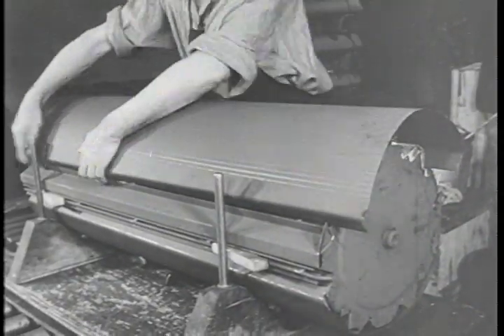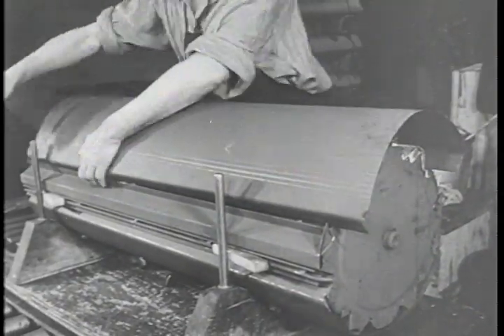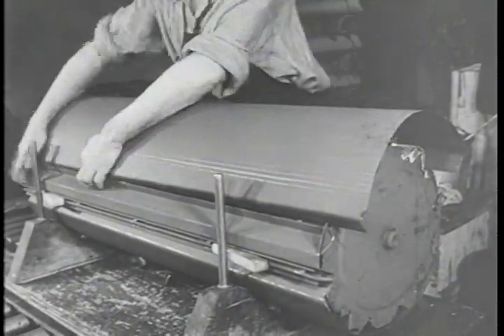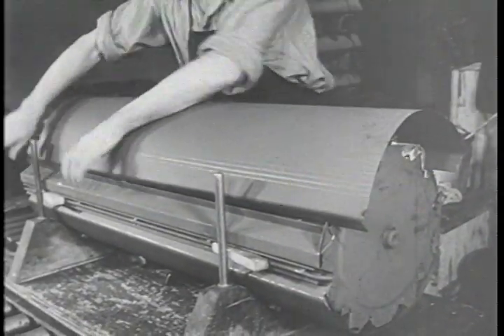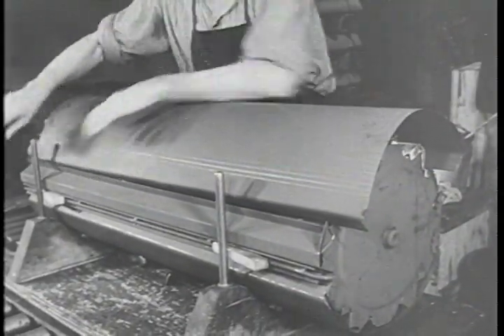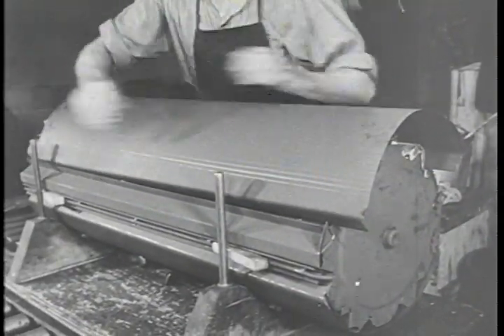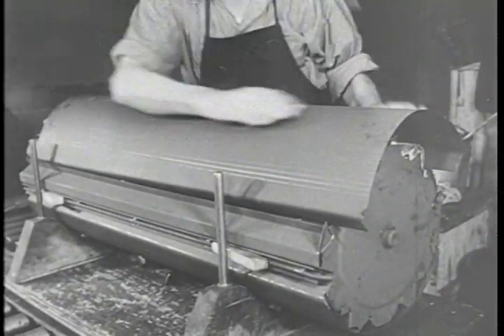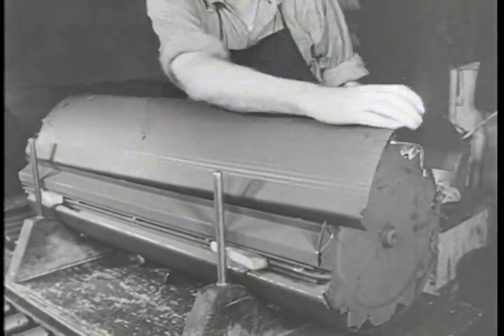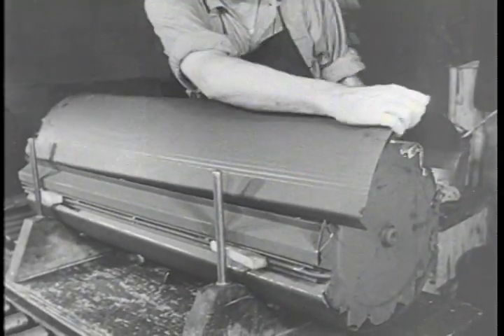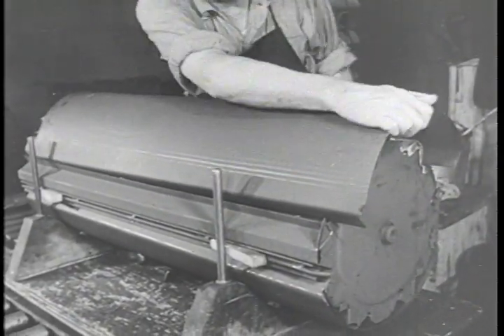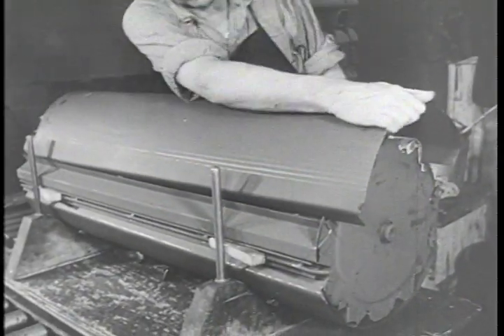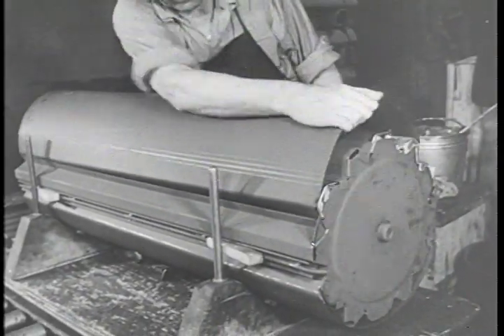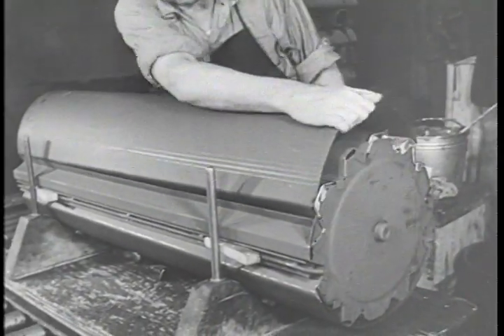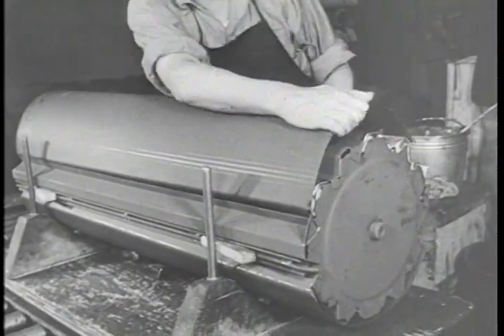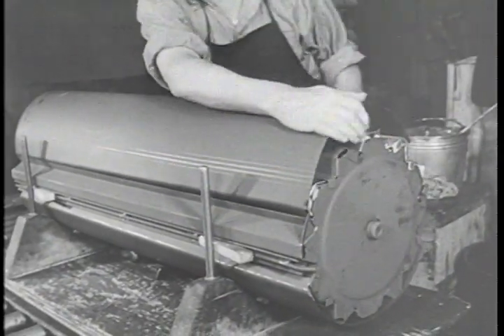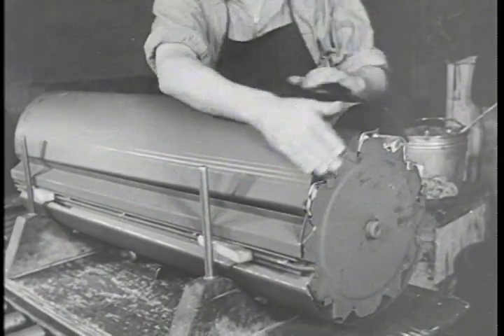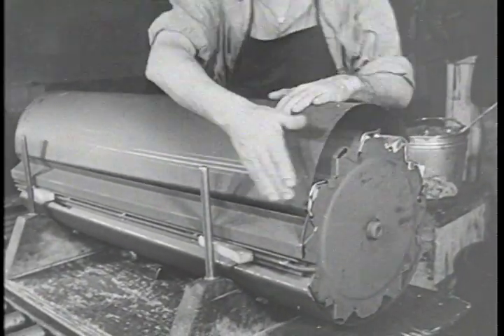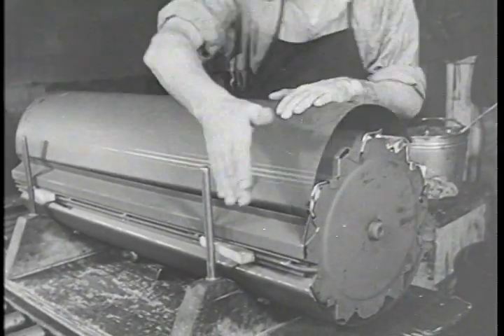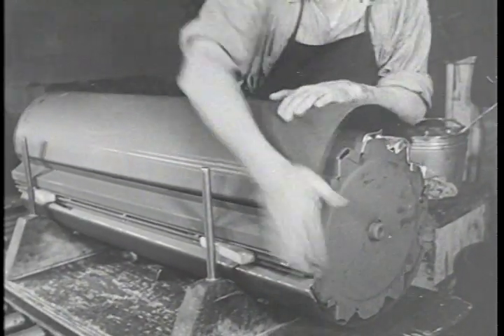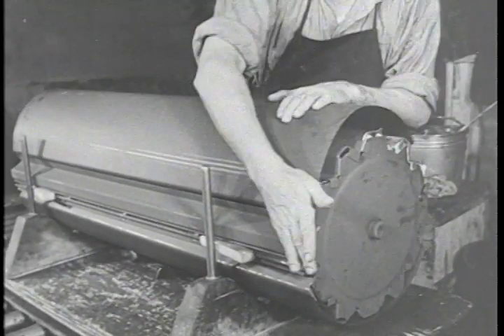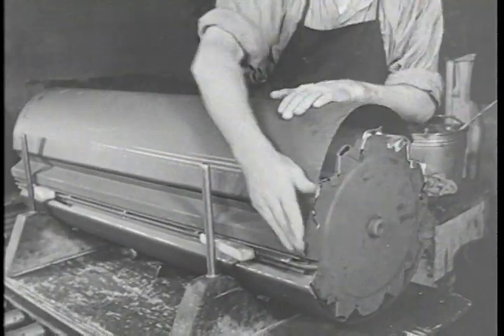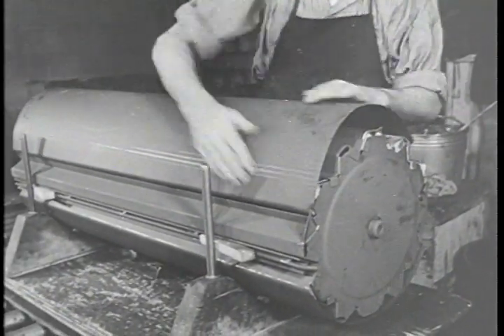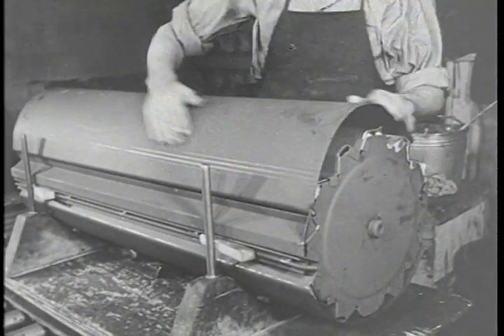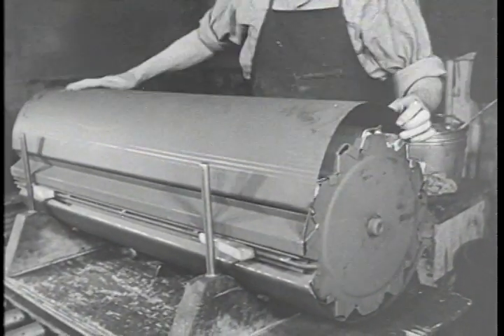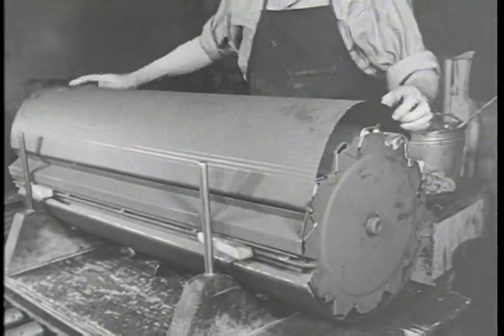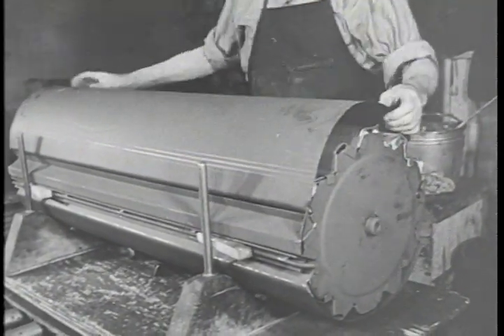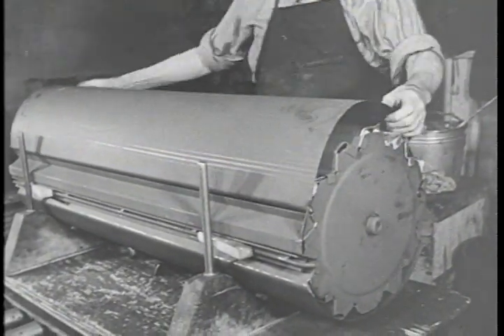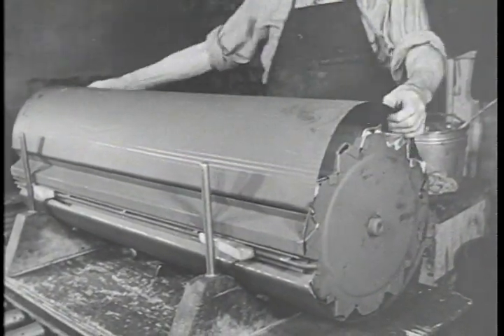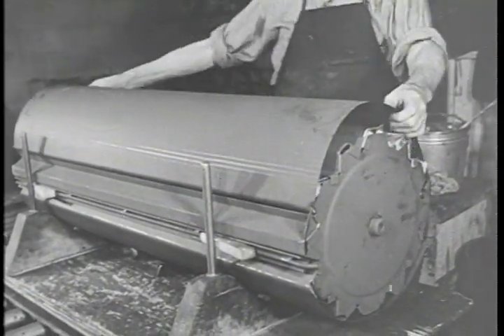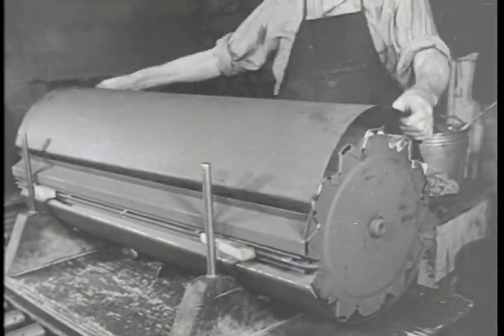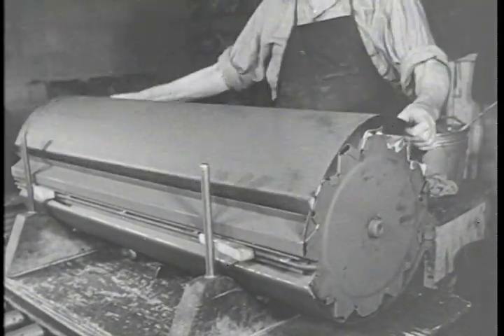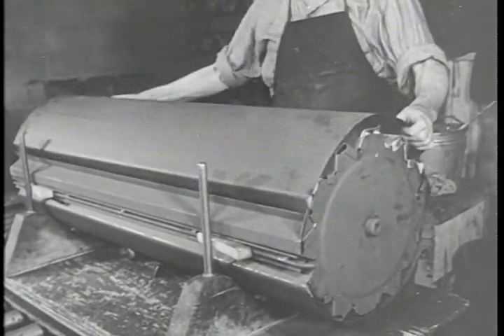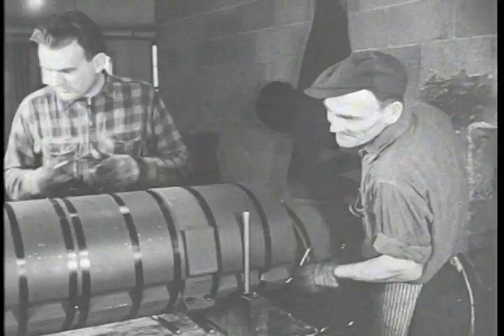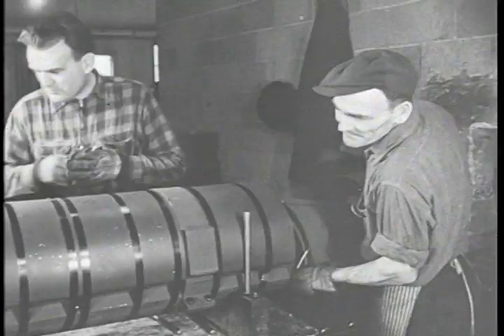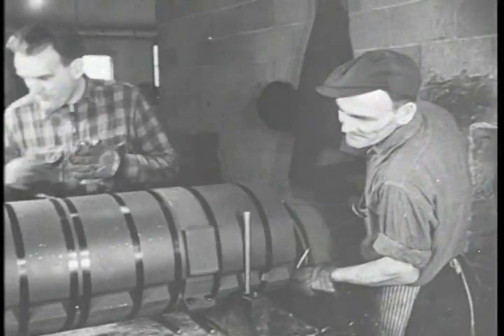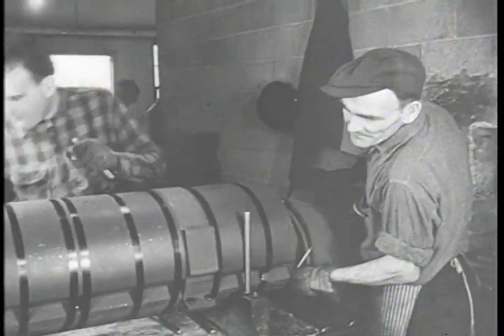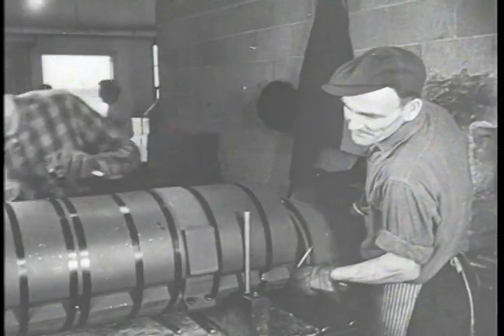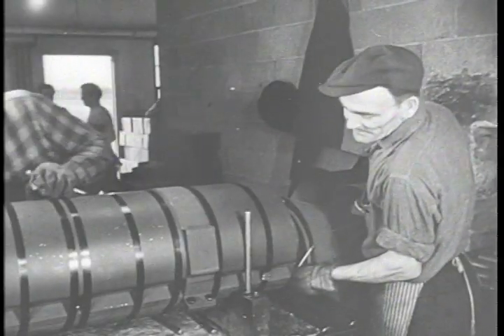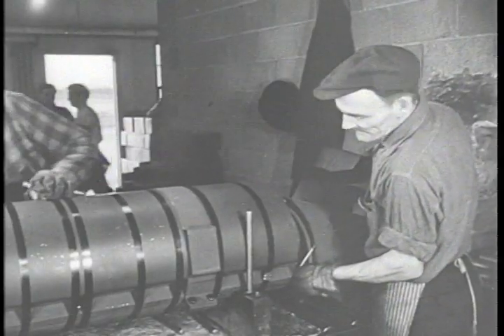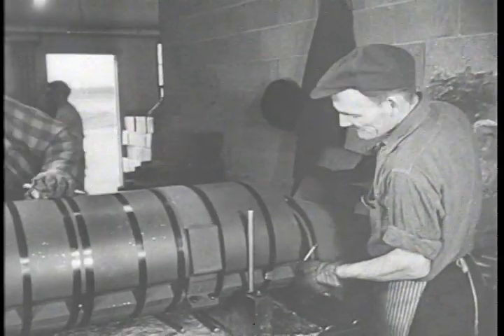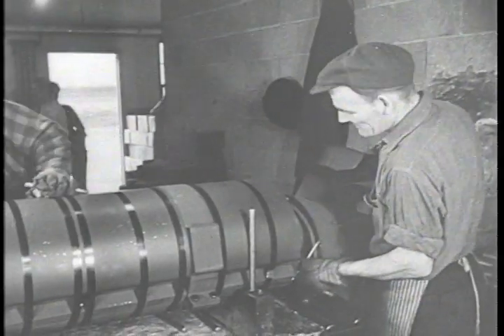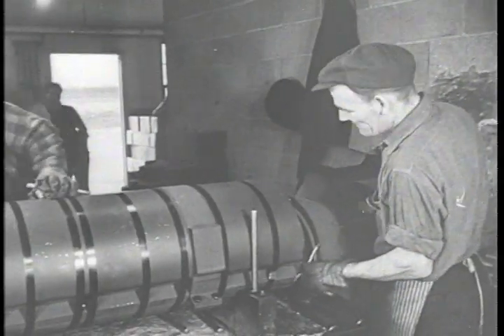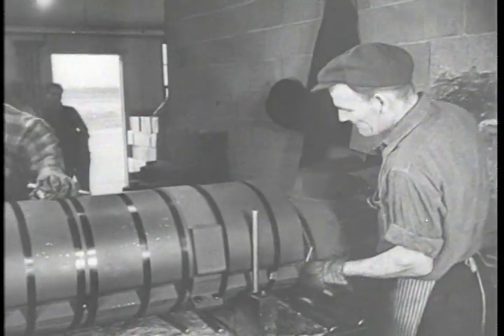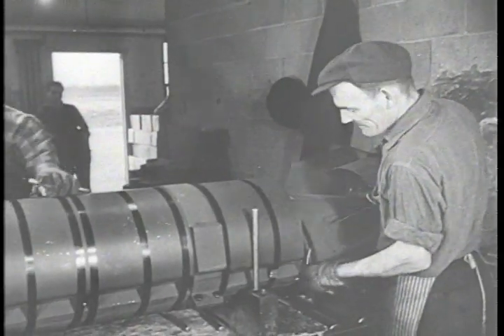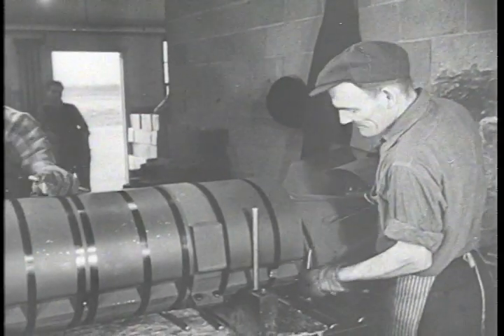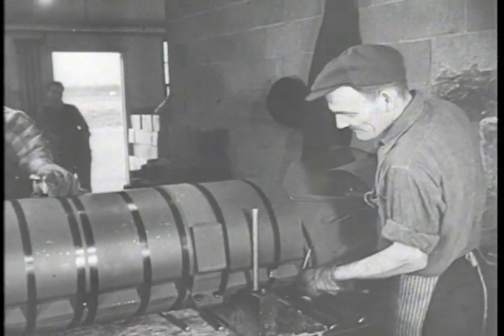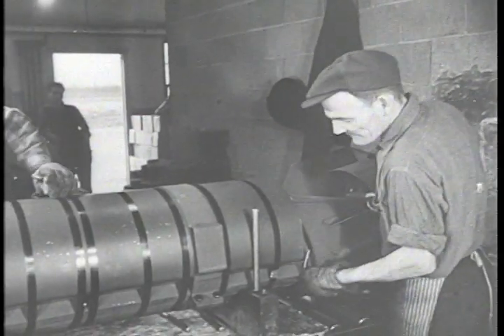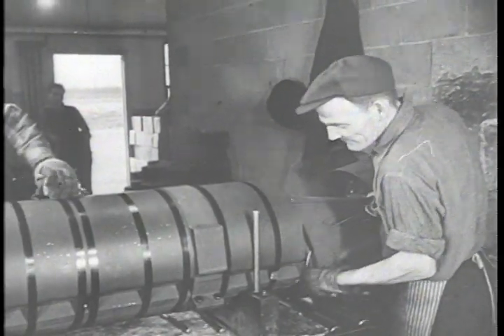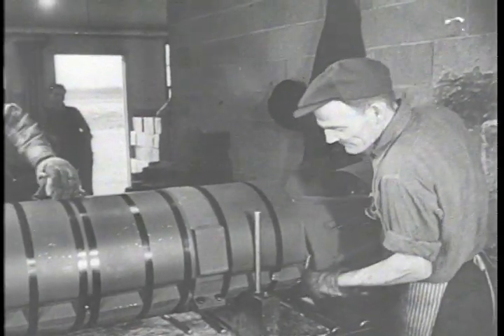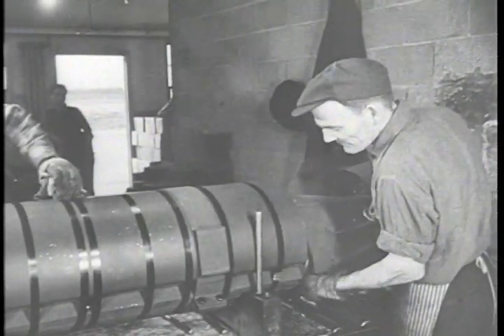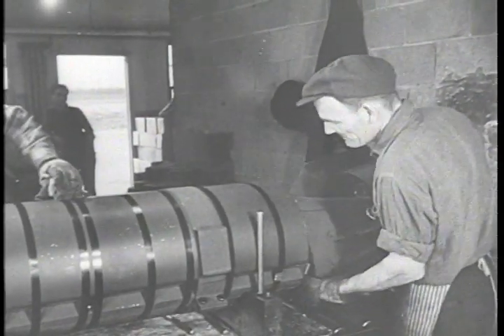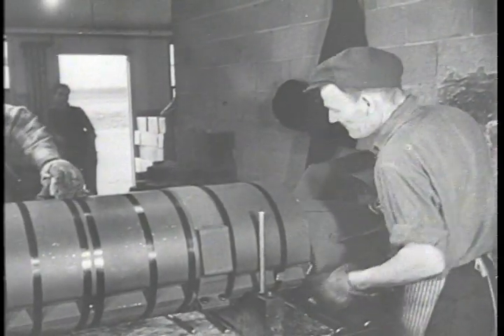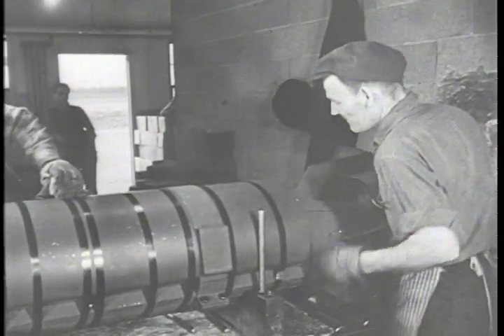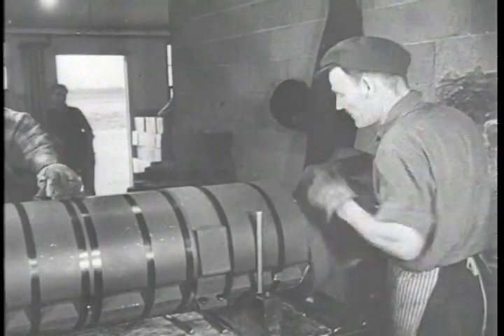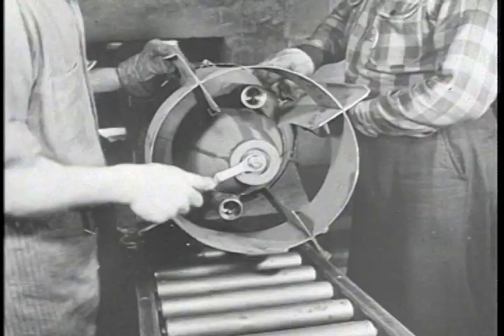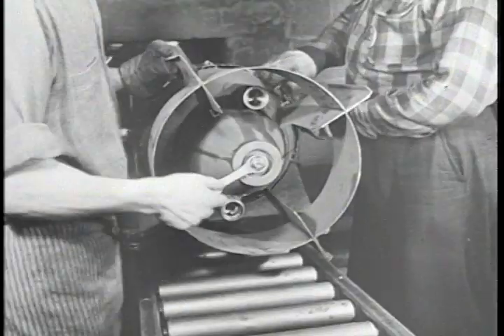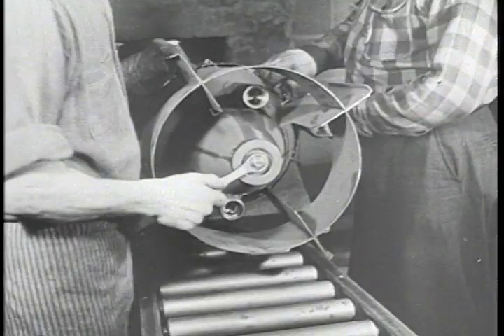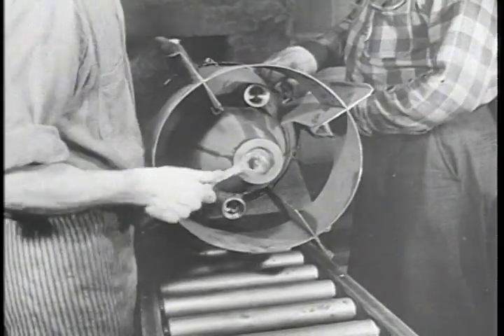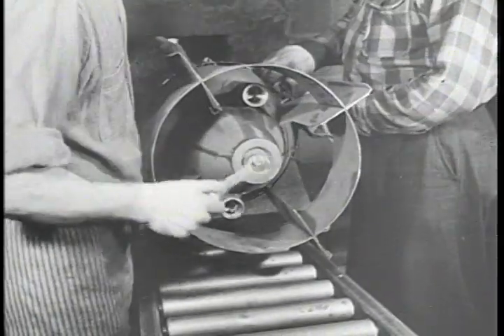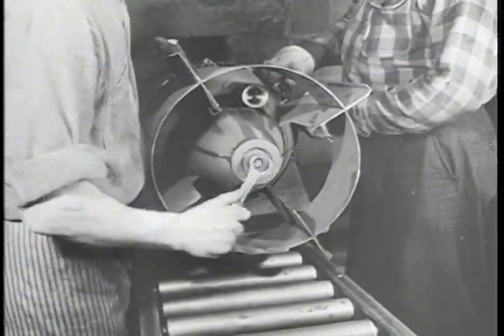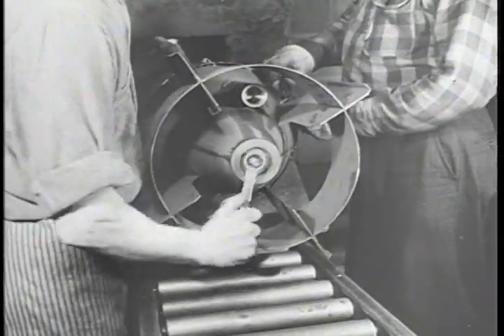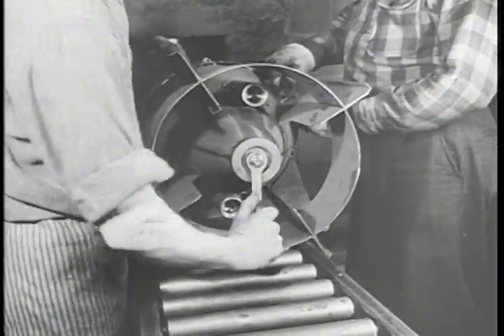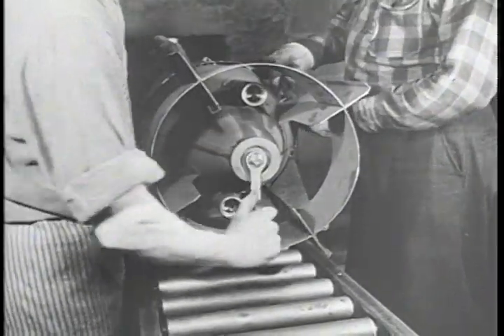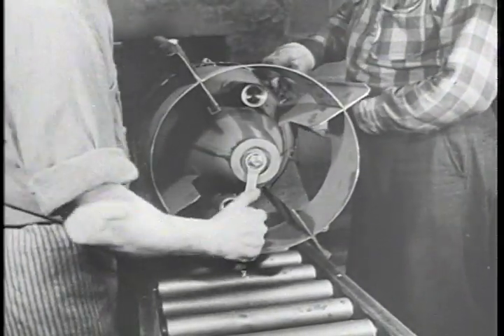The bomb is held together by nine steel straps attached to release buckles, which are broken open by time fuses within the fin assembly.